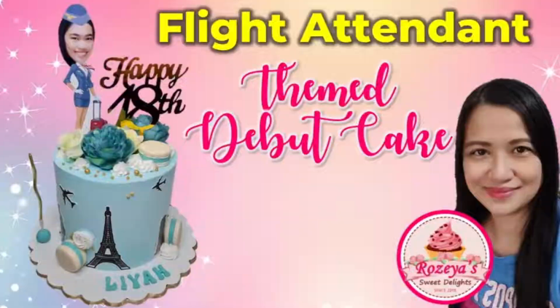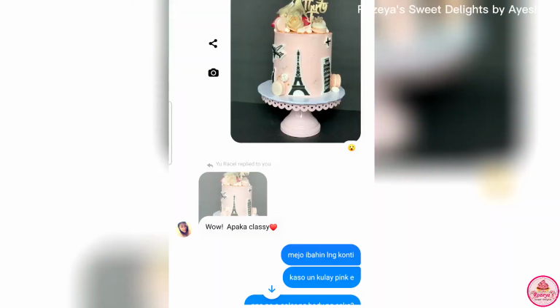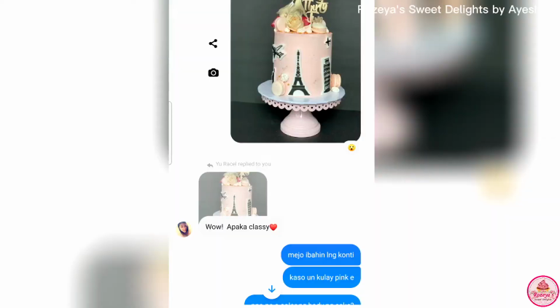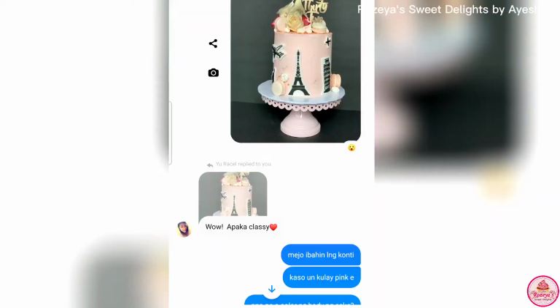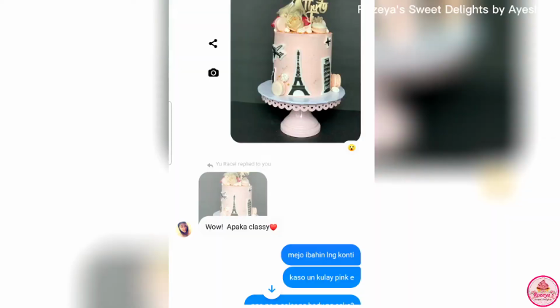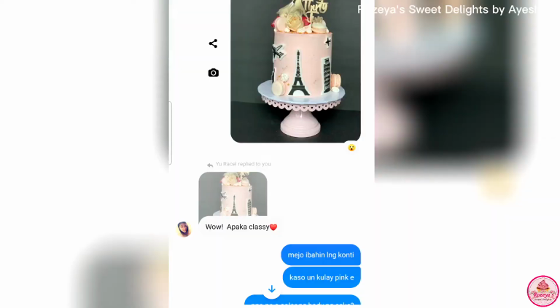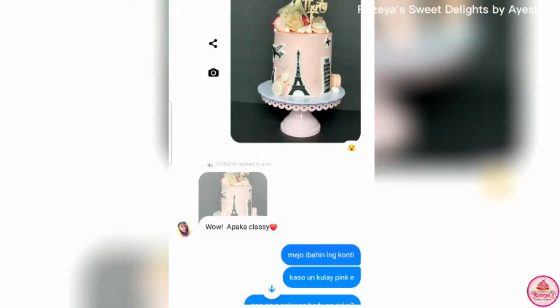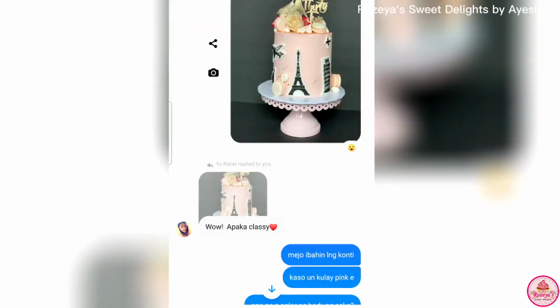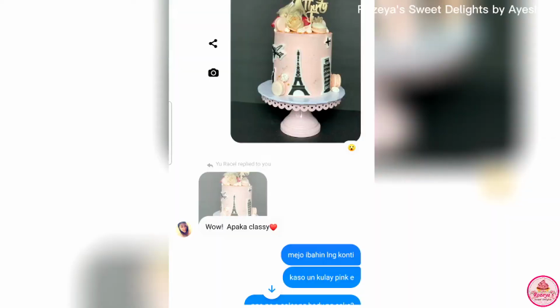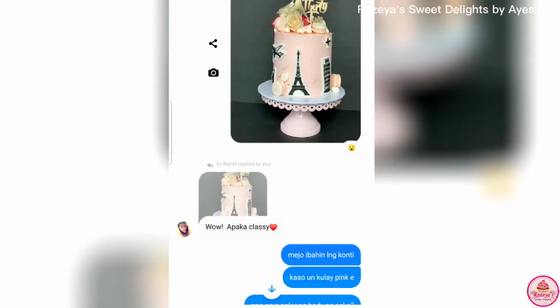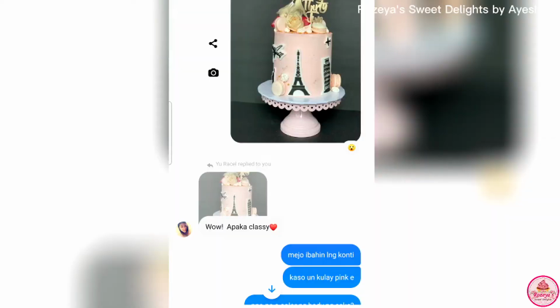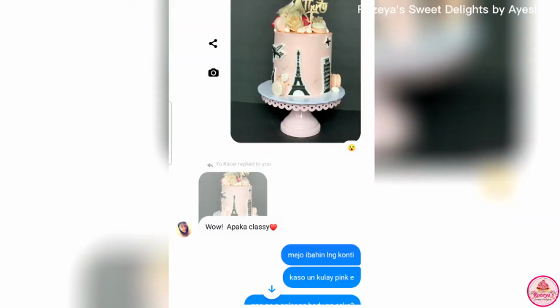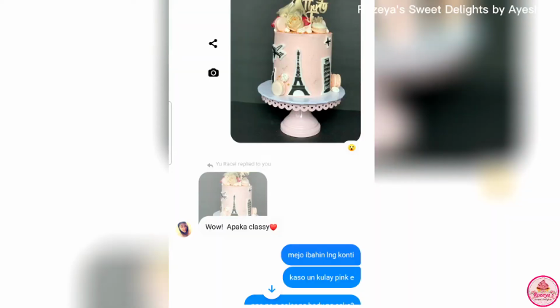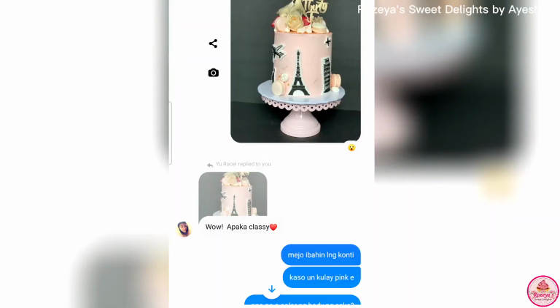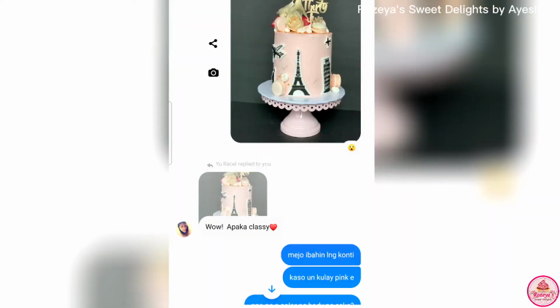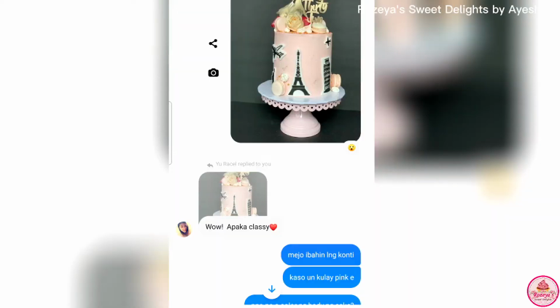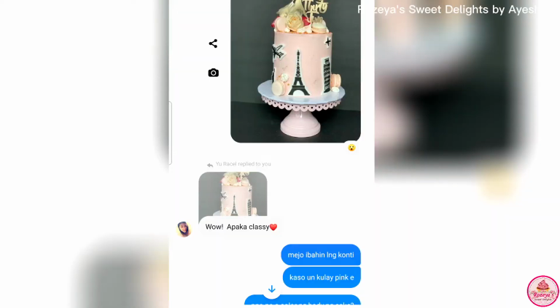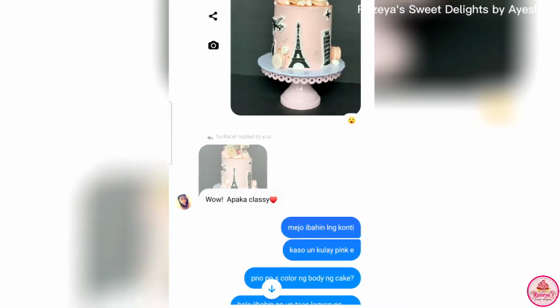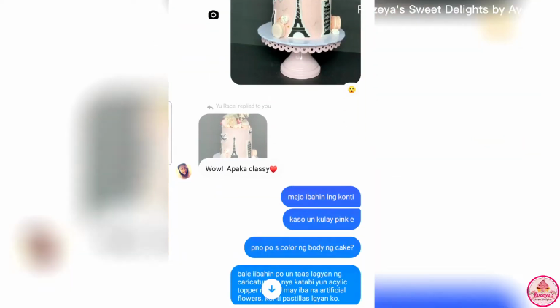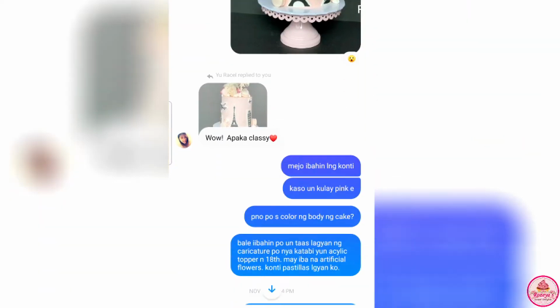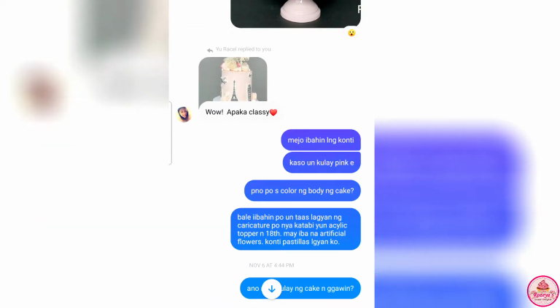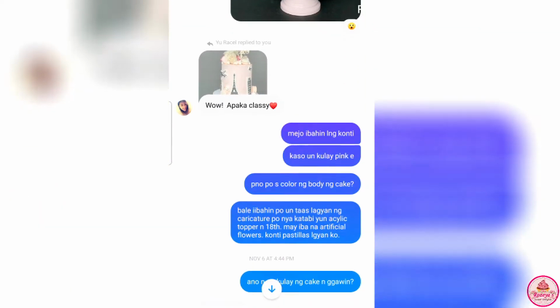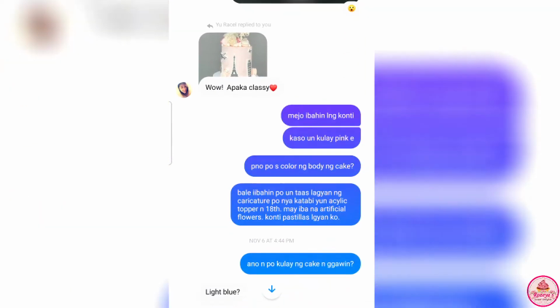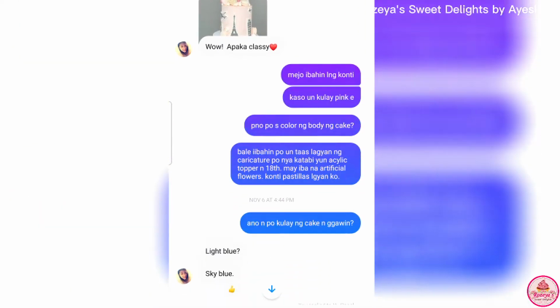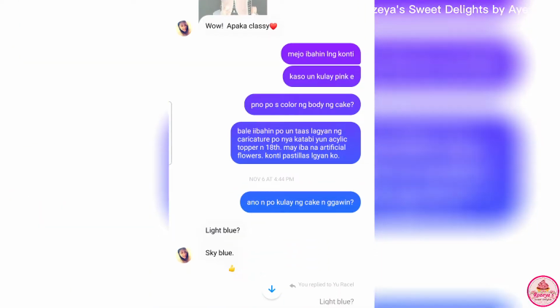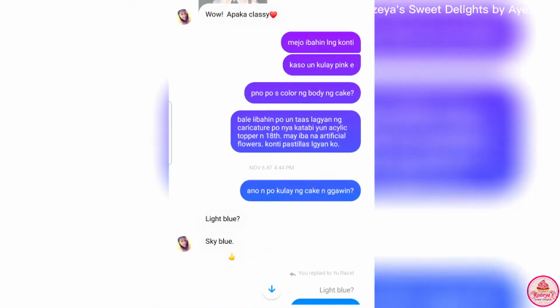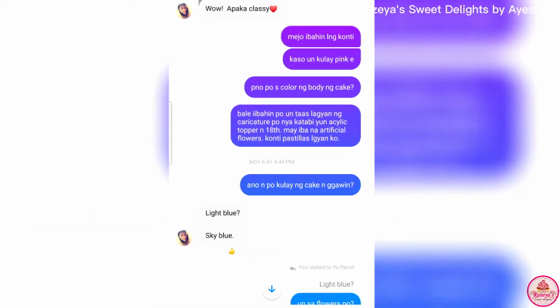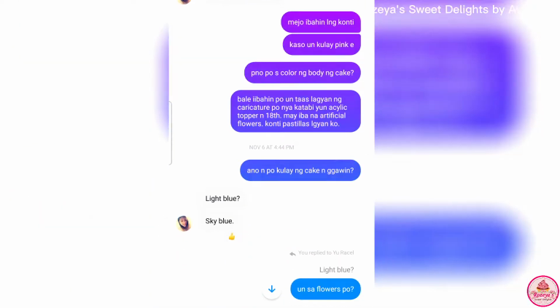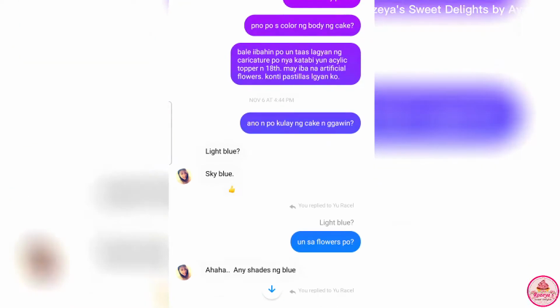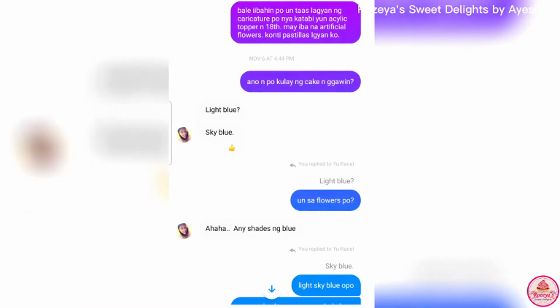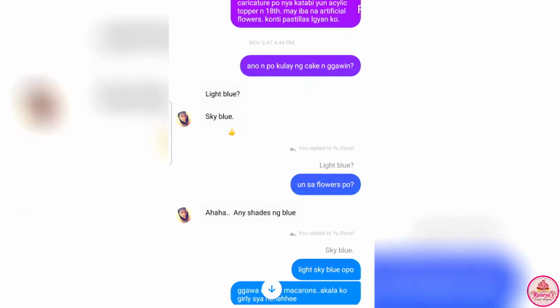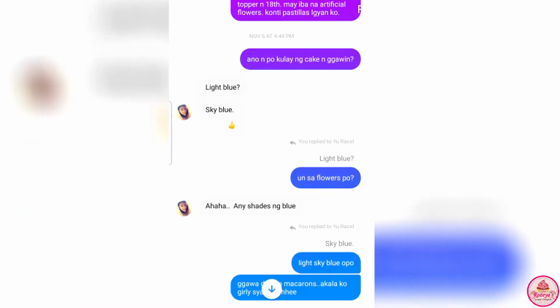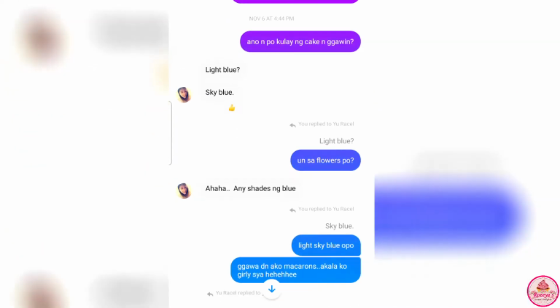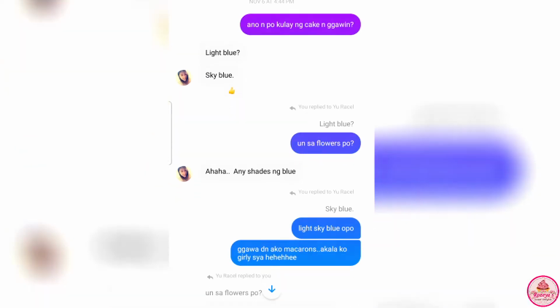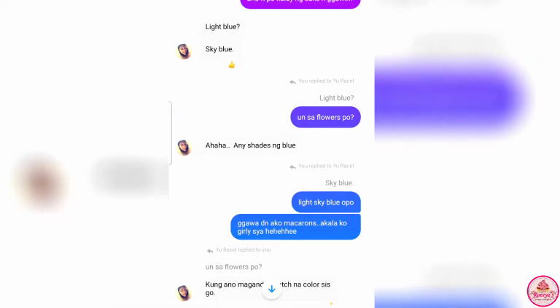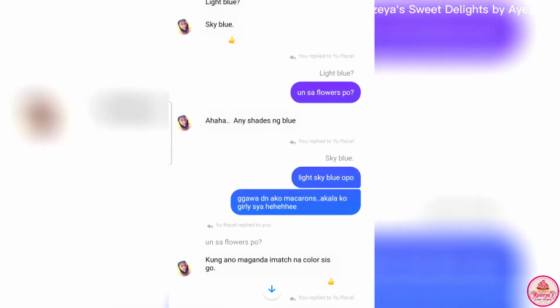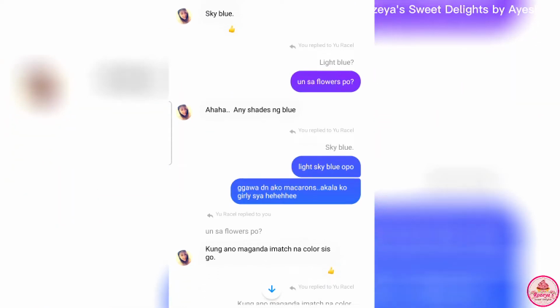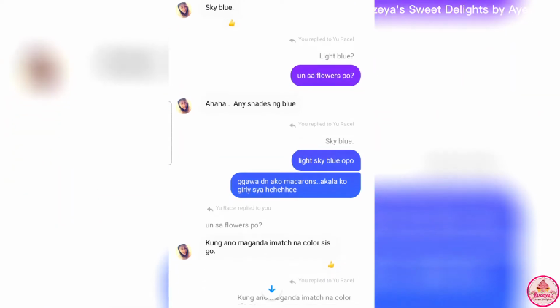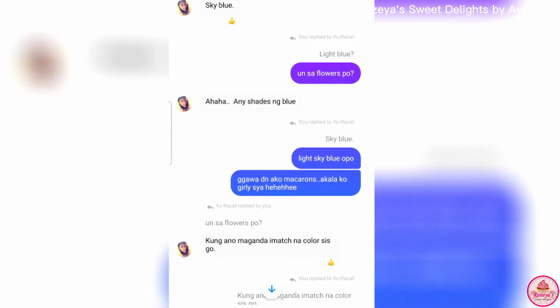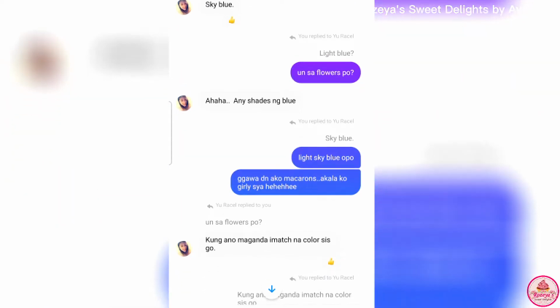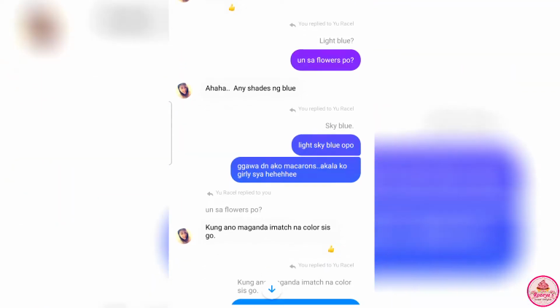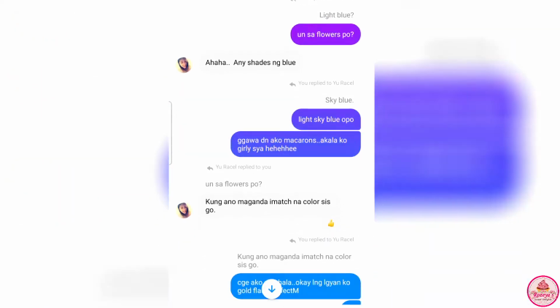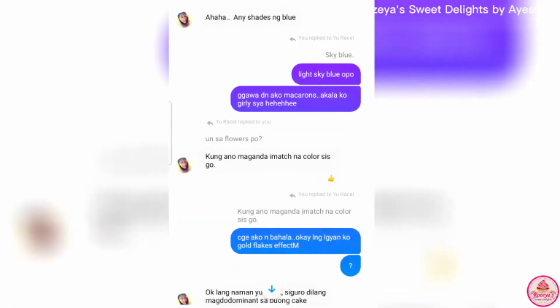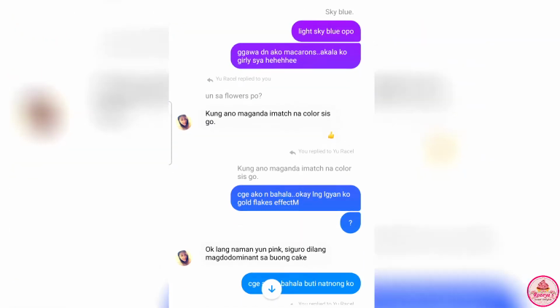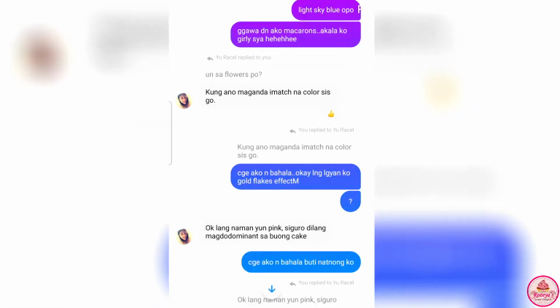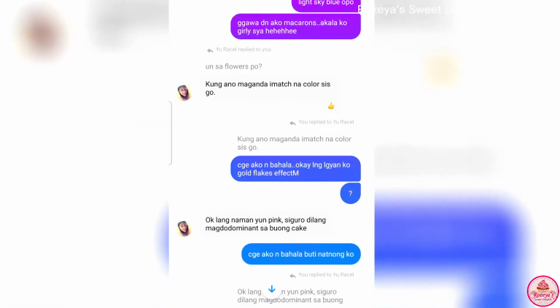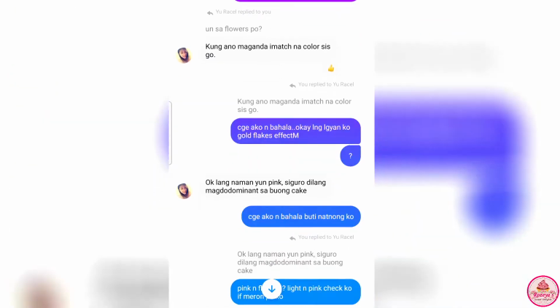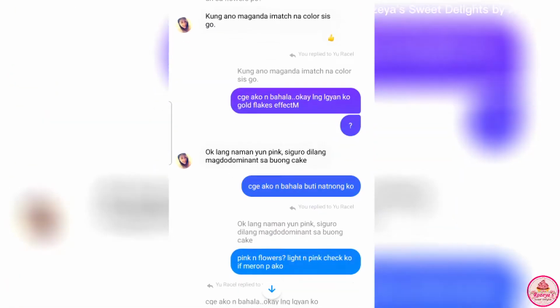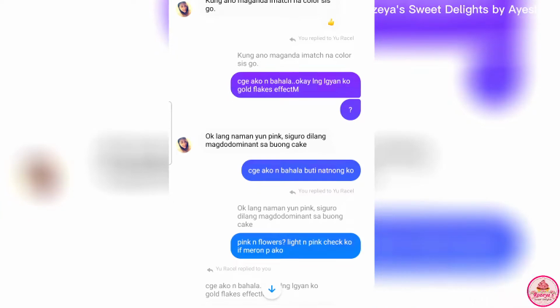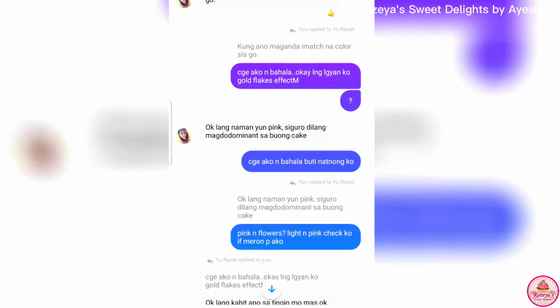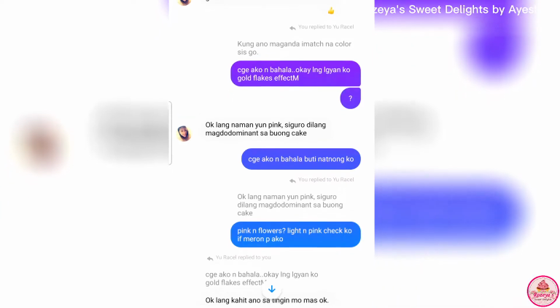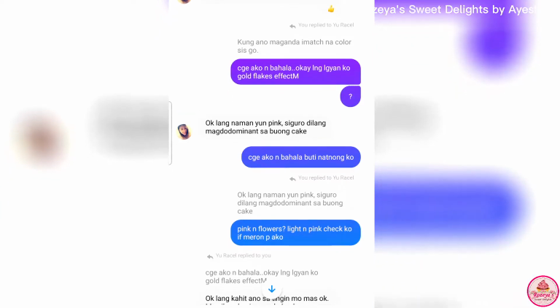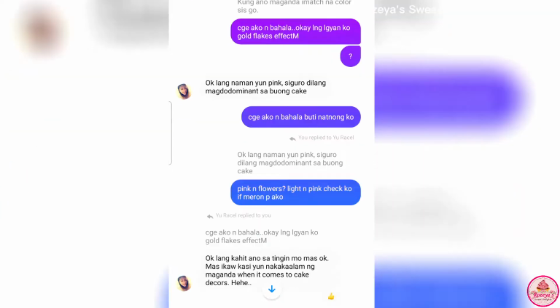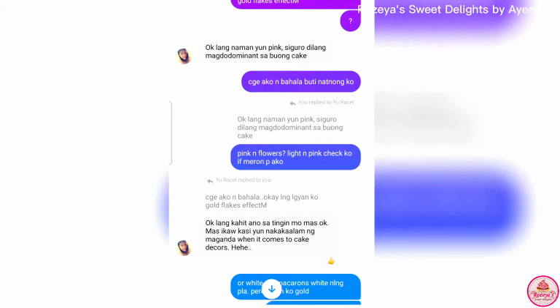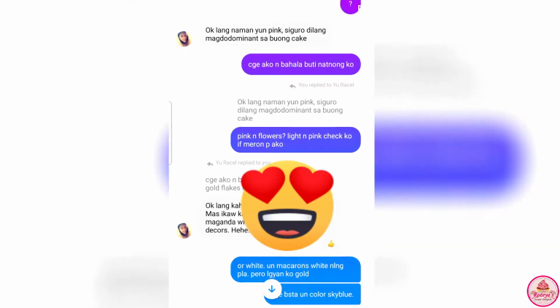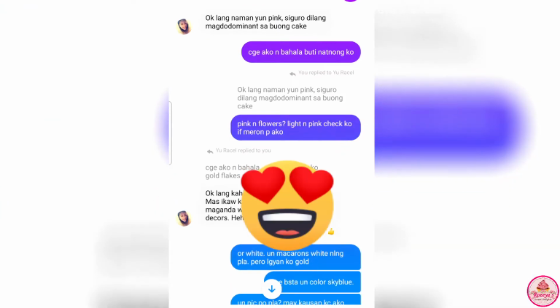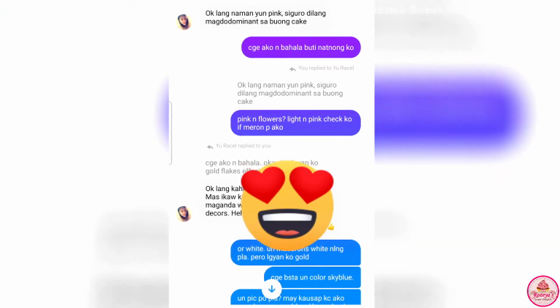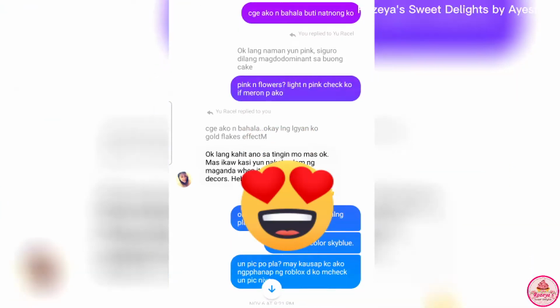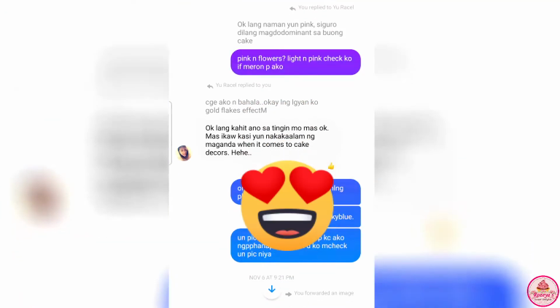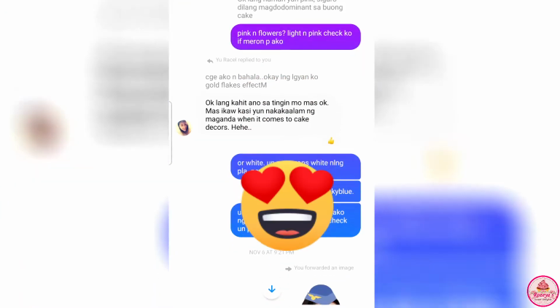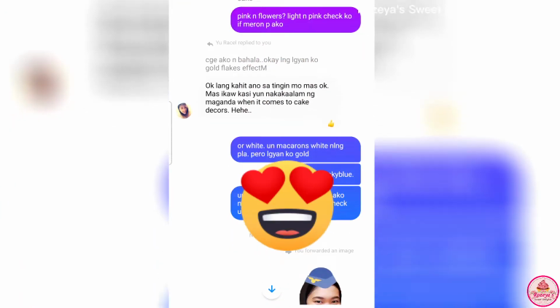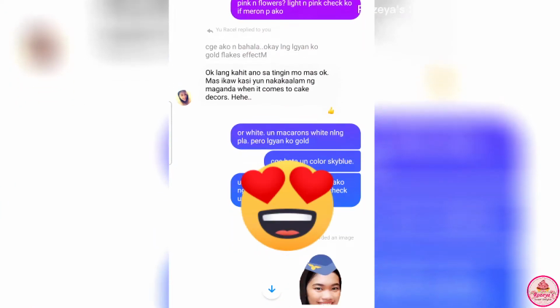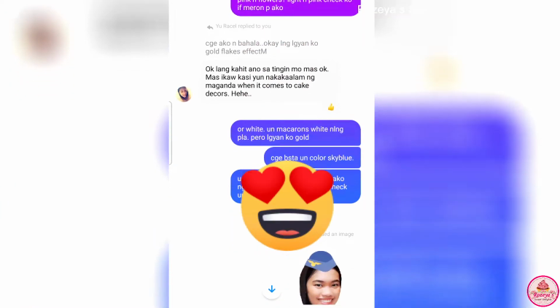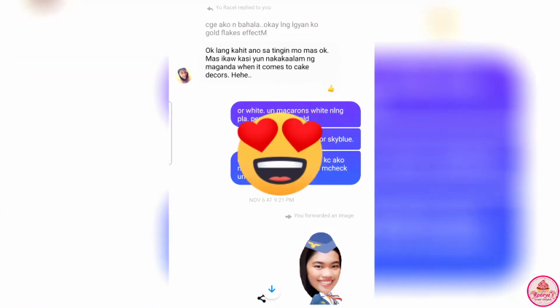Hi guys! For today's video, what I've done here is a Flight Attendant cake. Those are the screenshots — the conversation with the client.